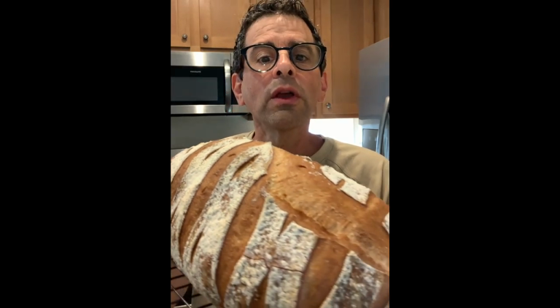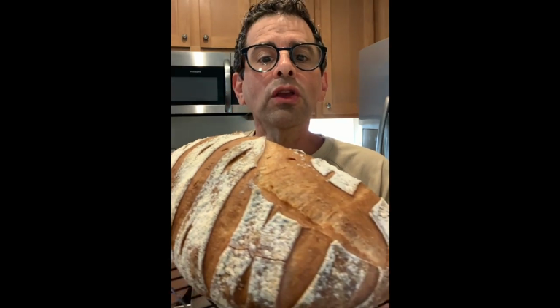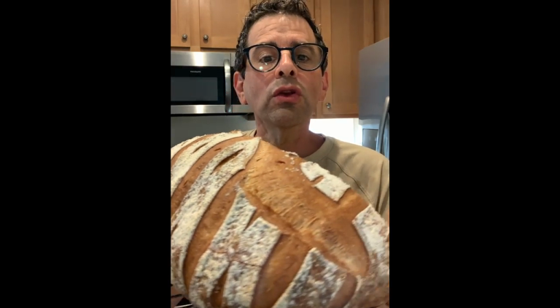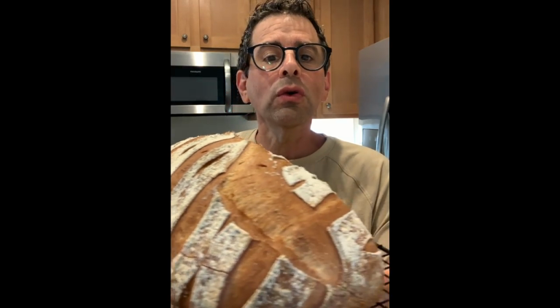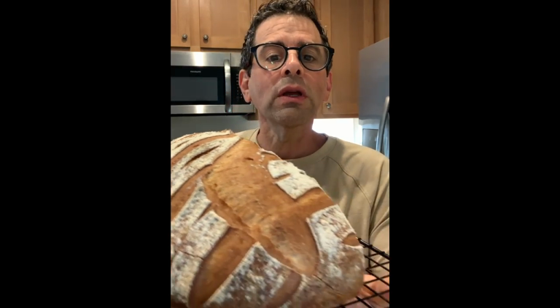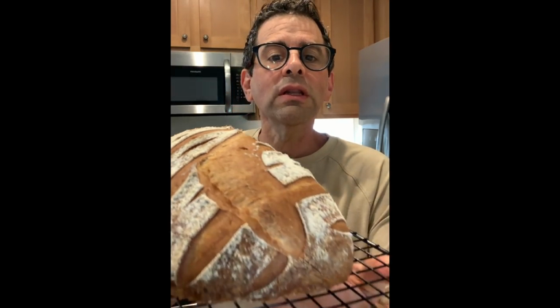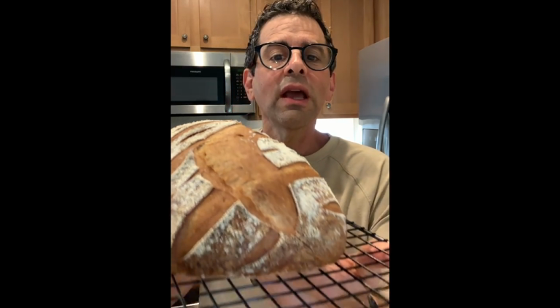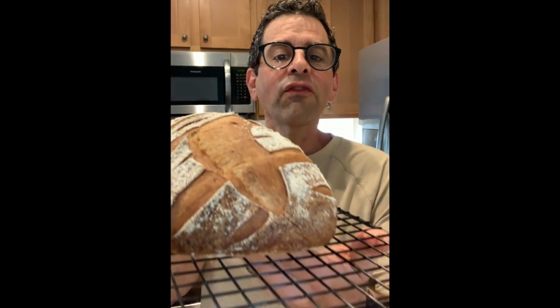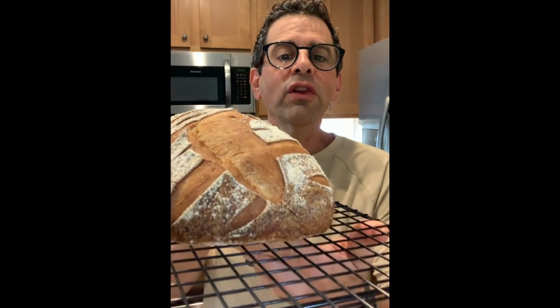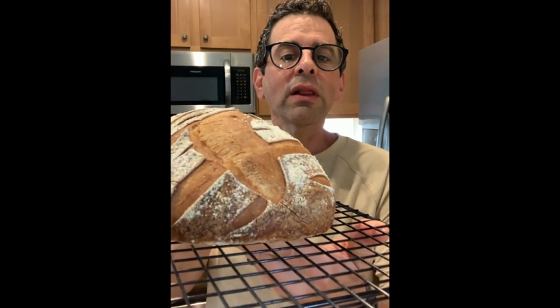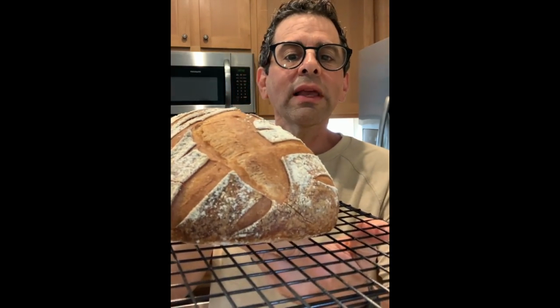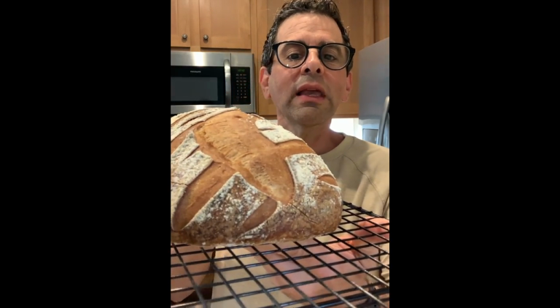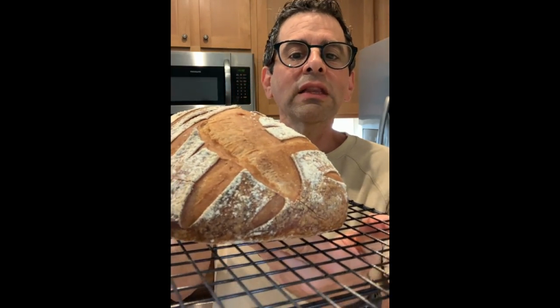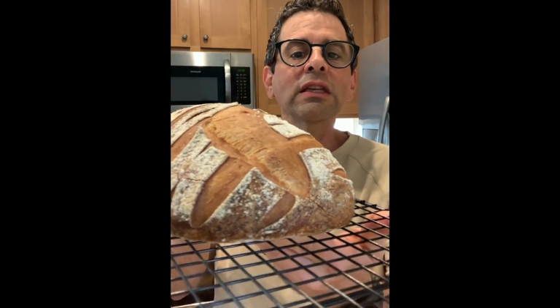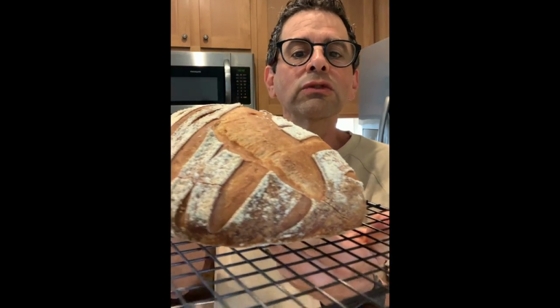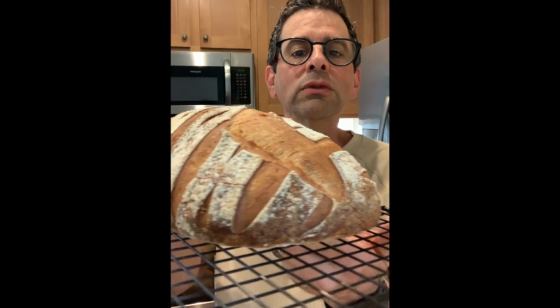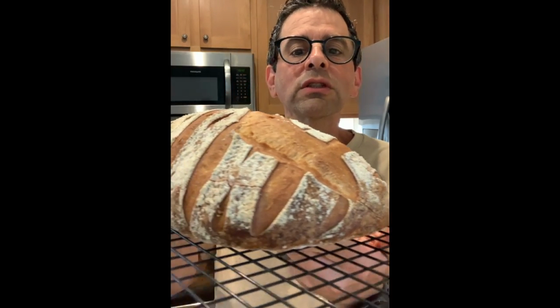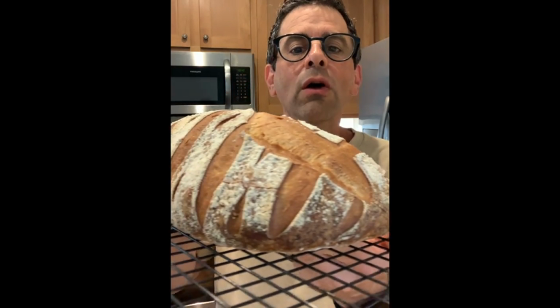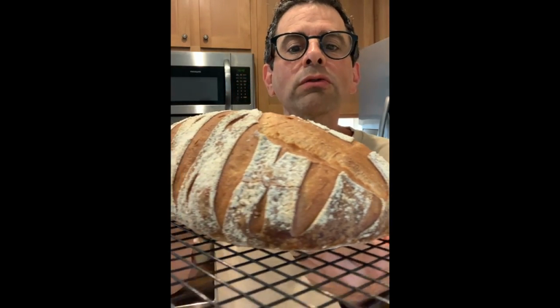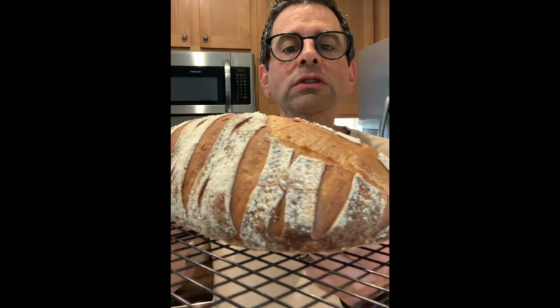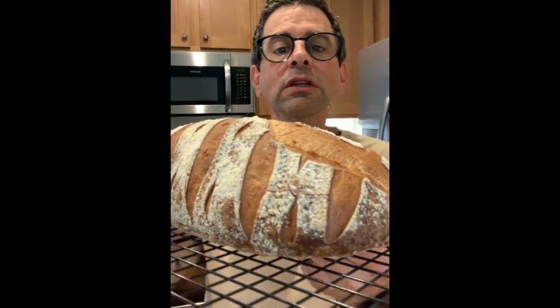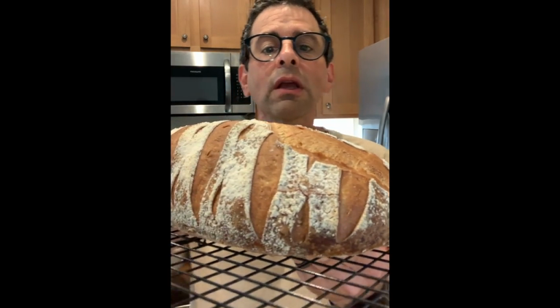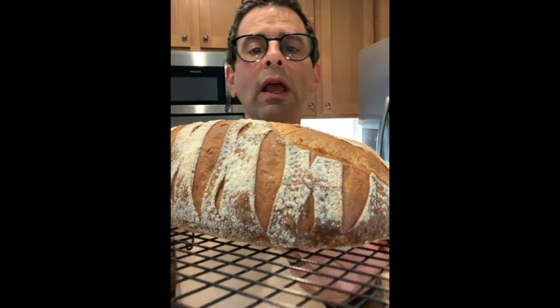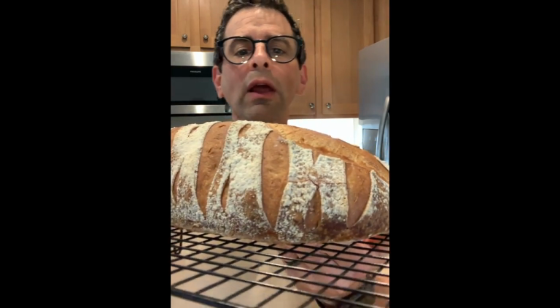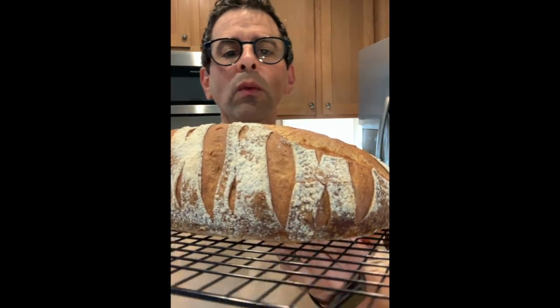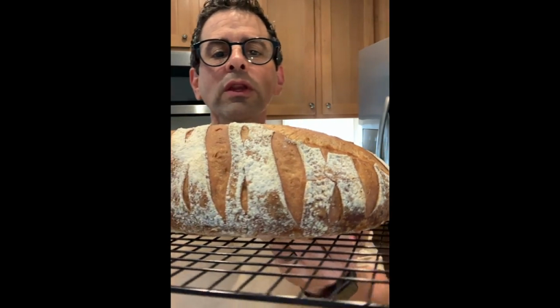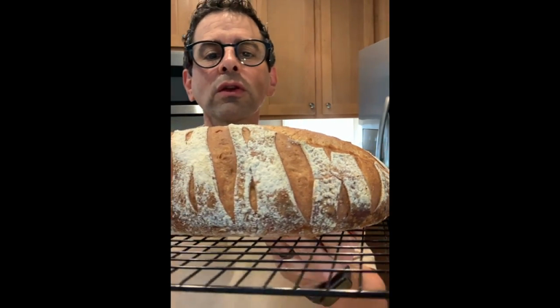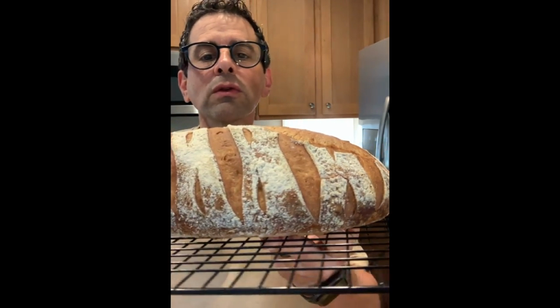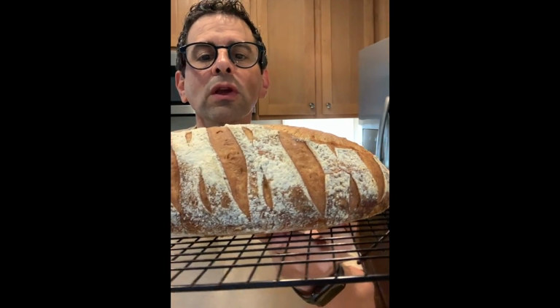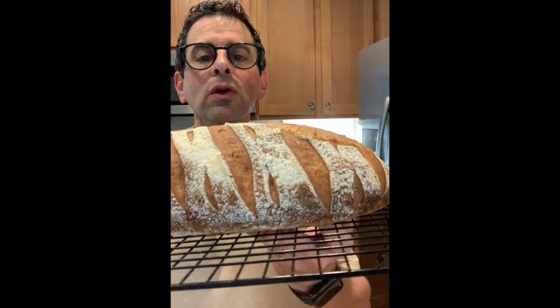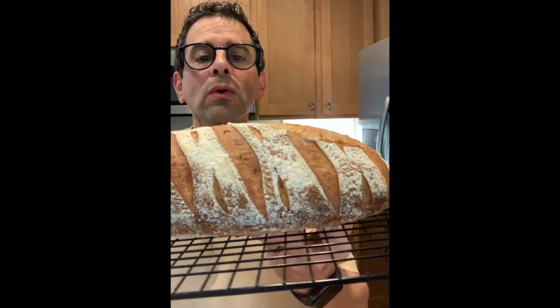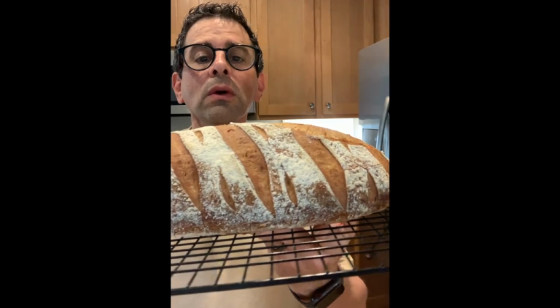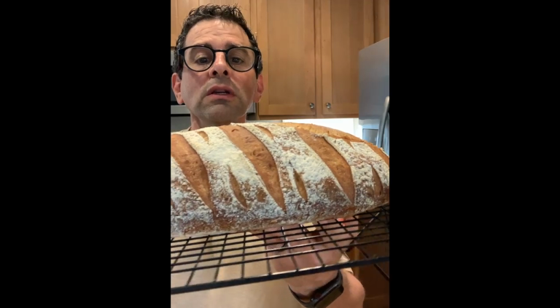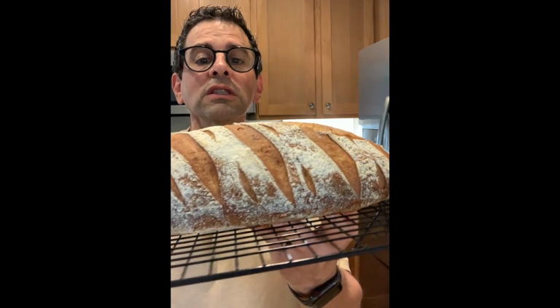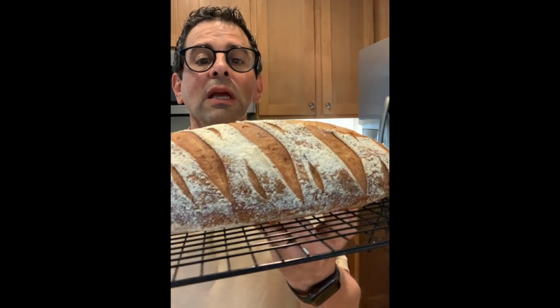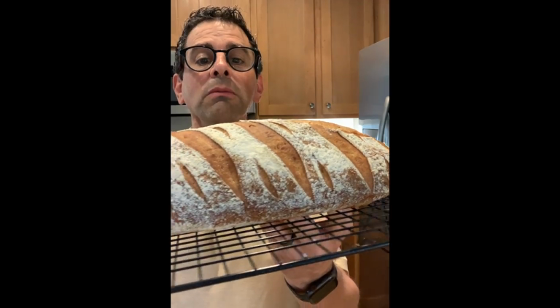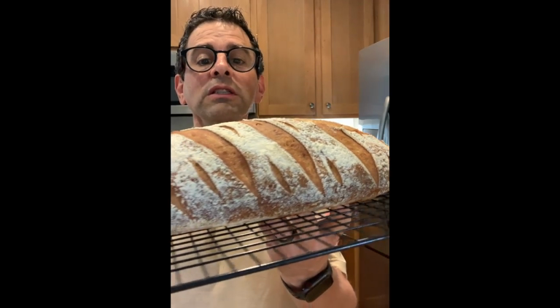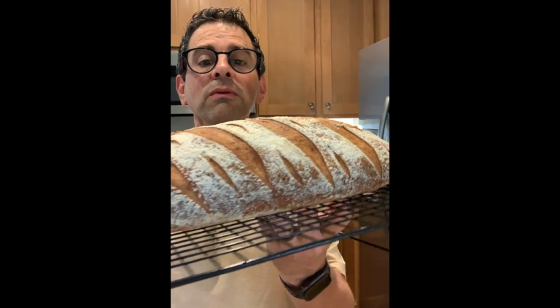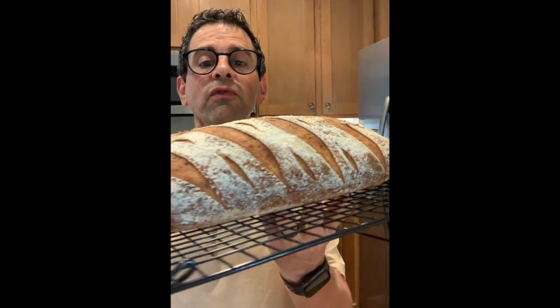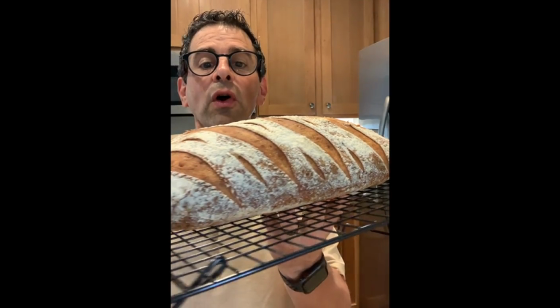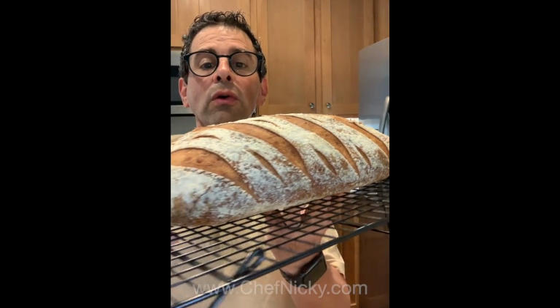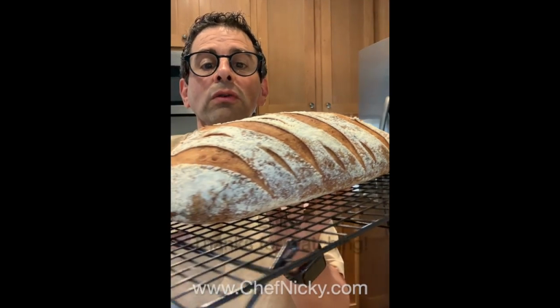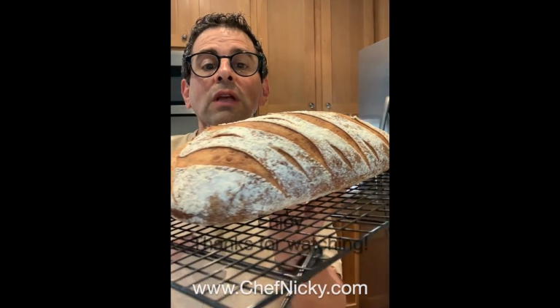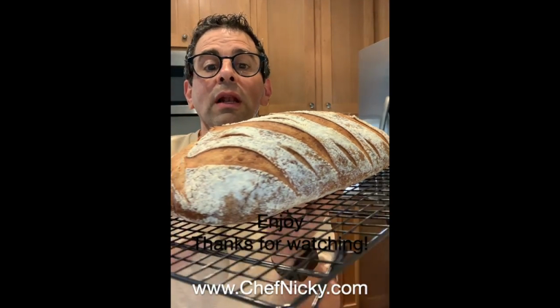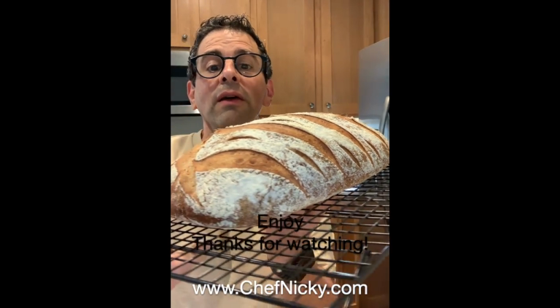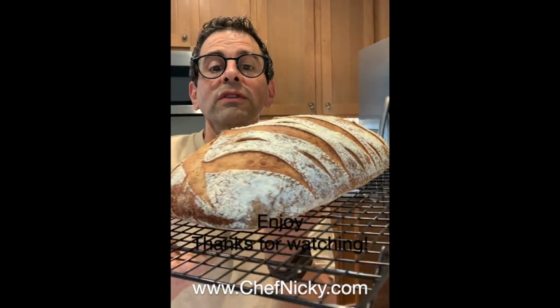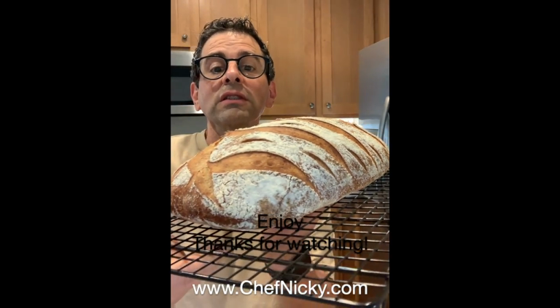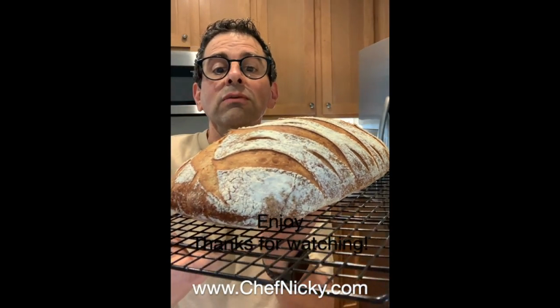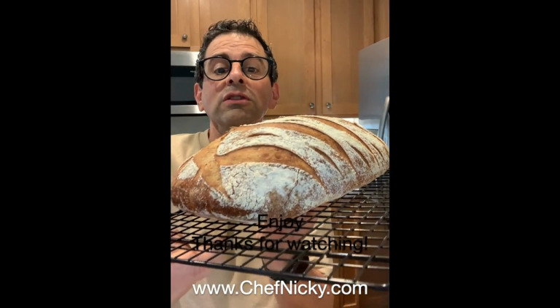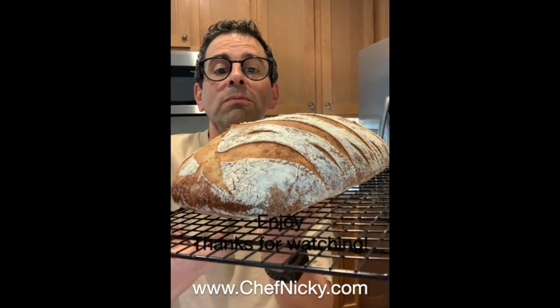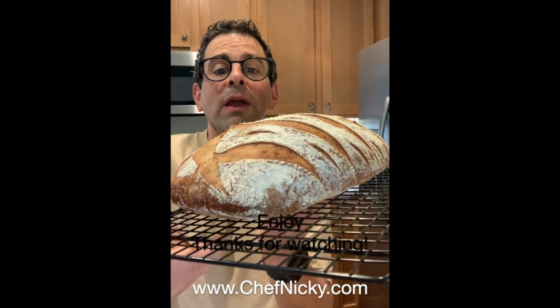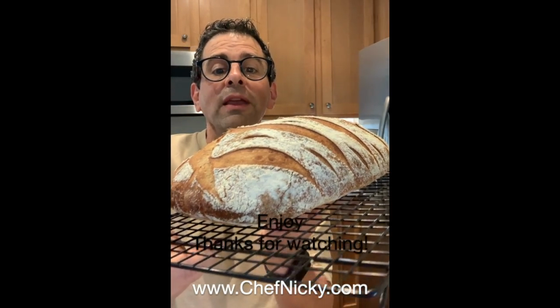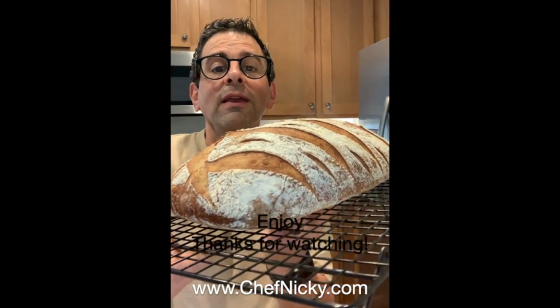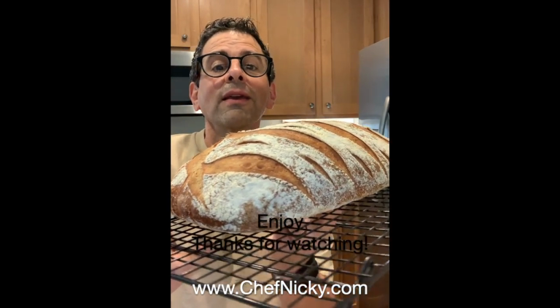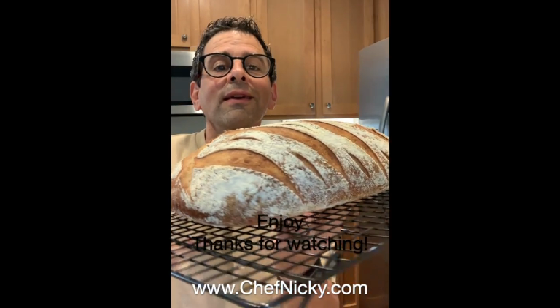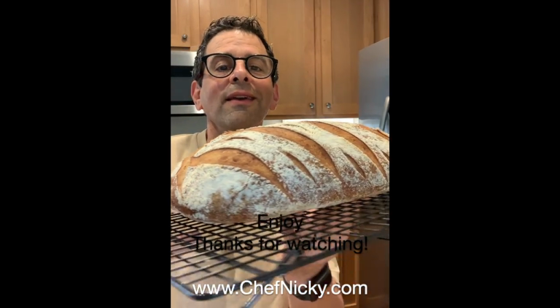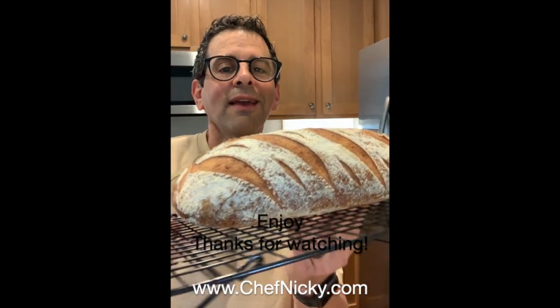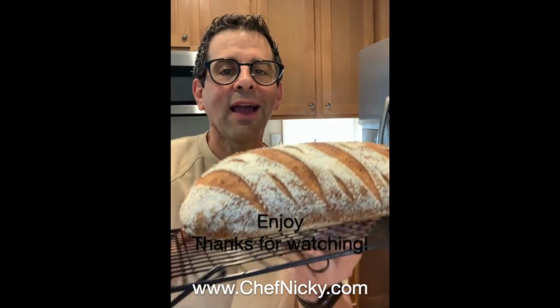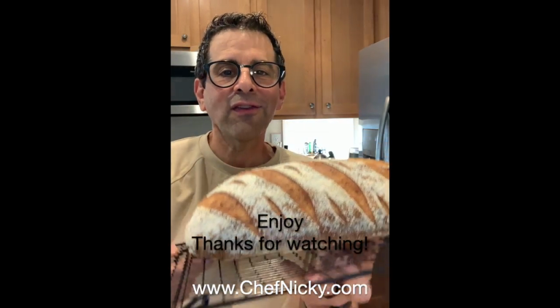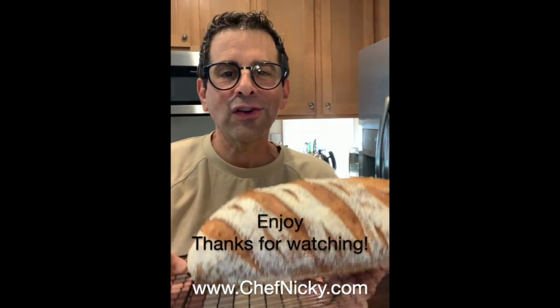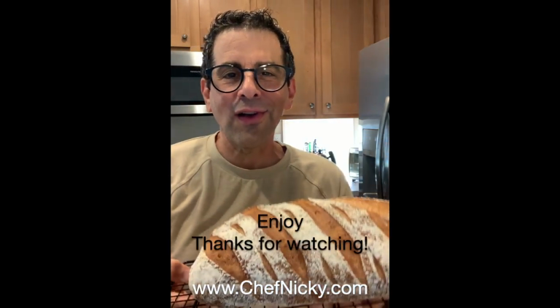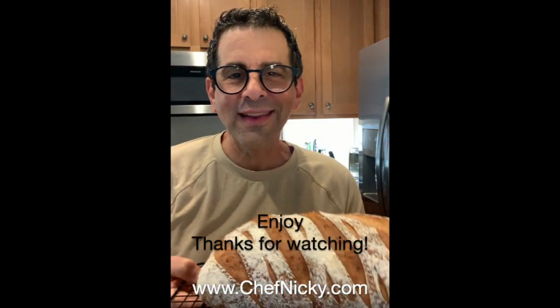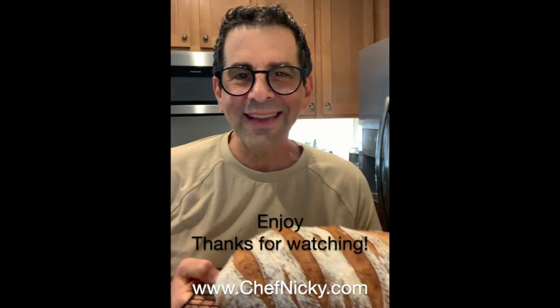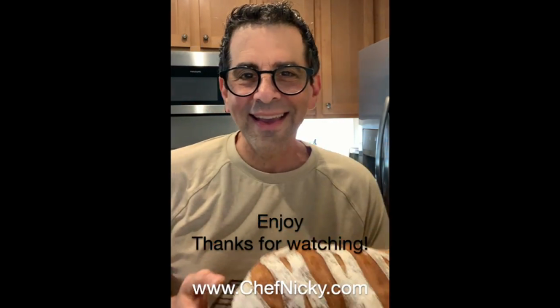You can definitely get these results, and when you do, send me some photos — I'd love to see what you're baking. Have a great day!